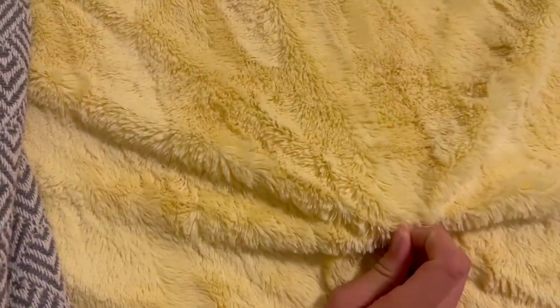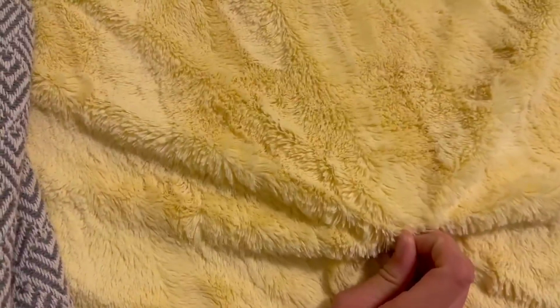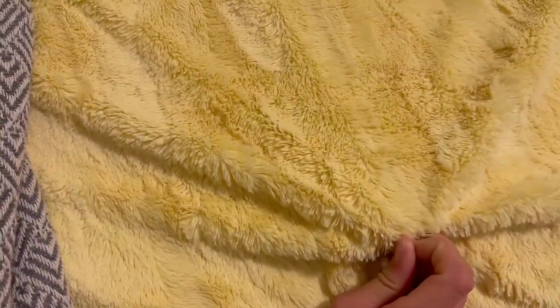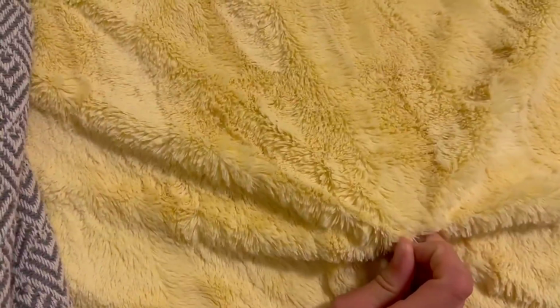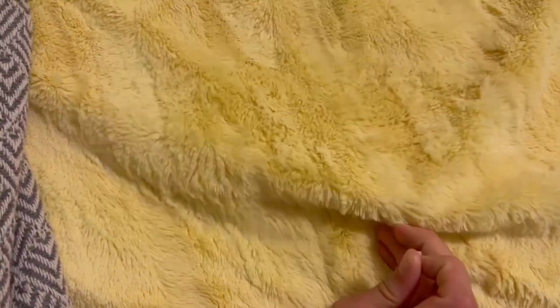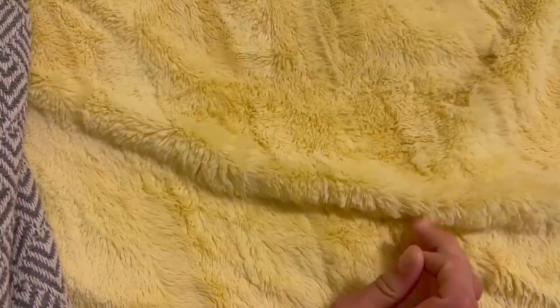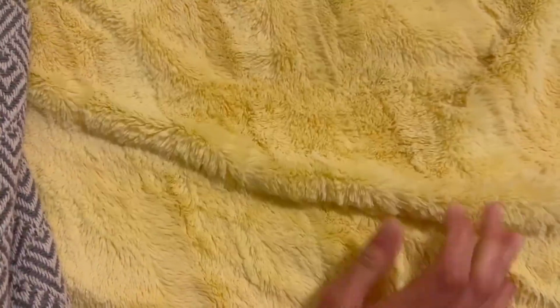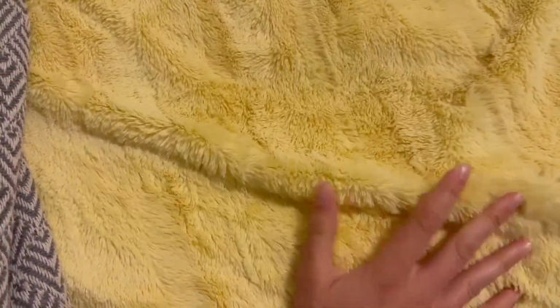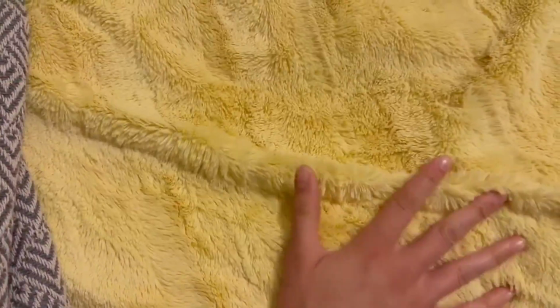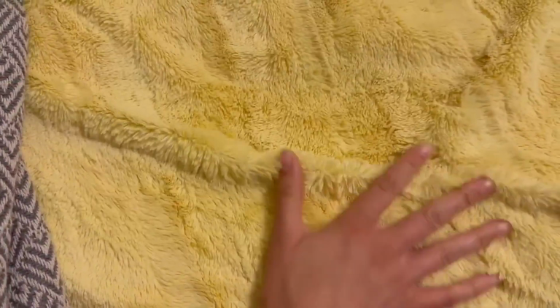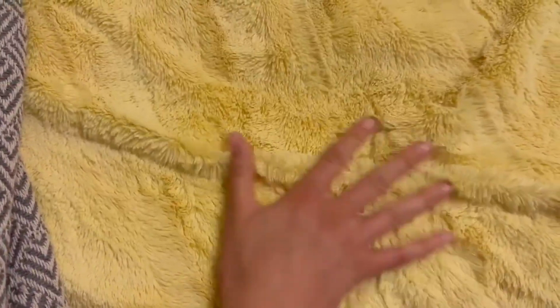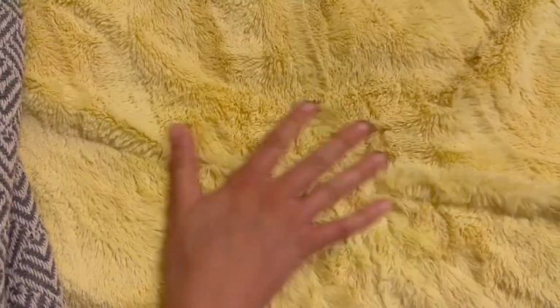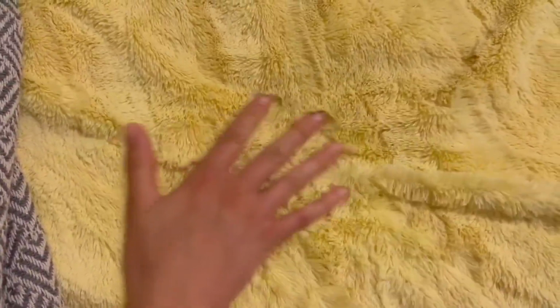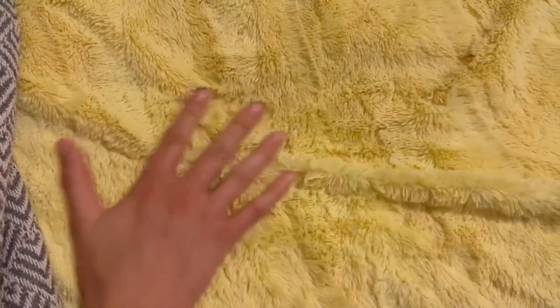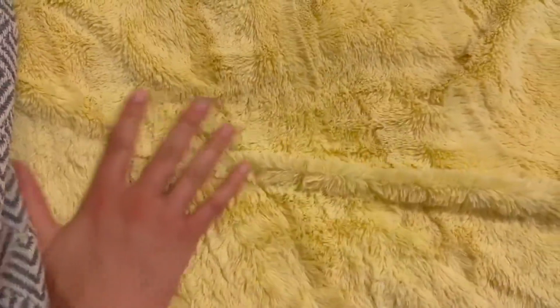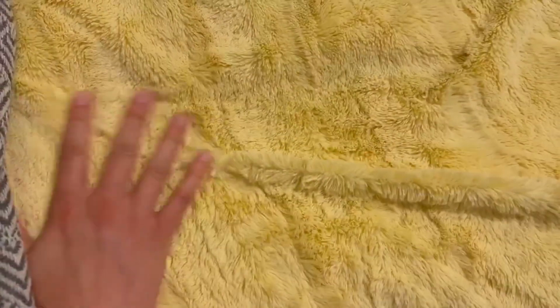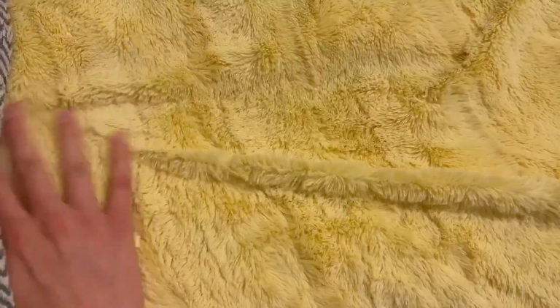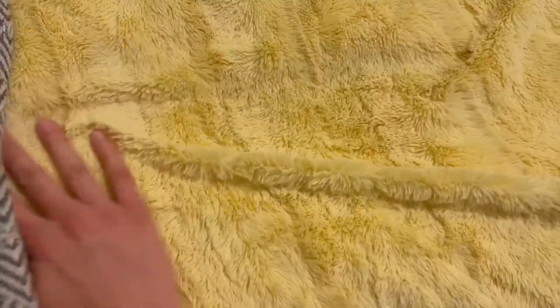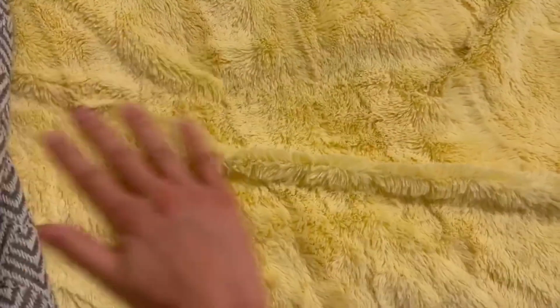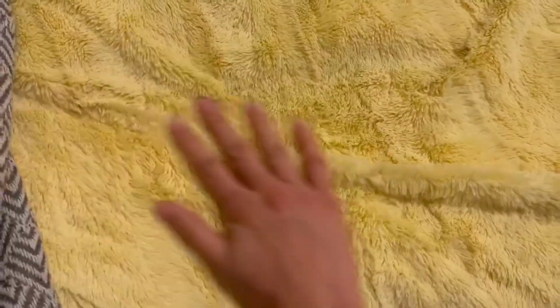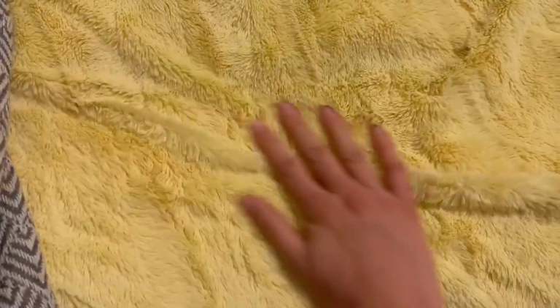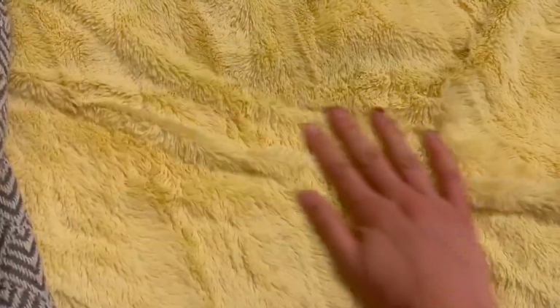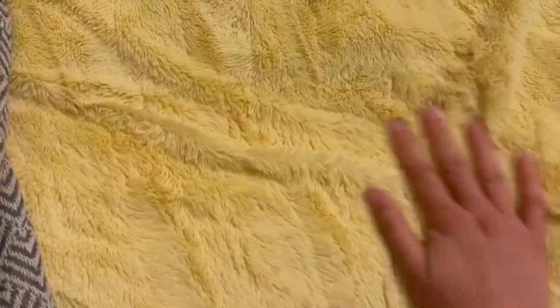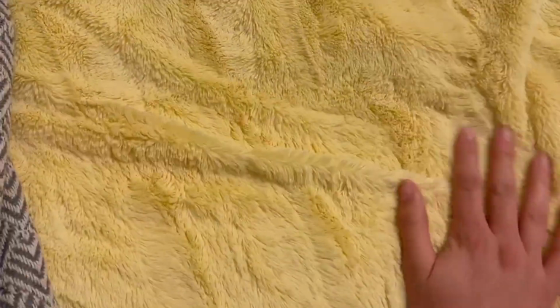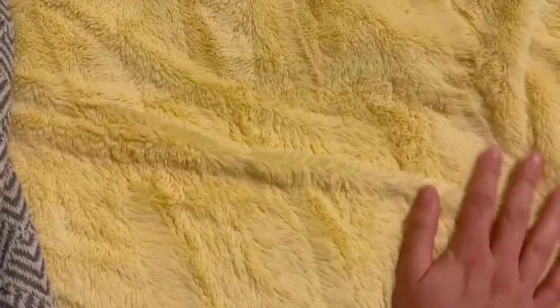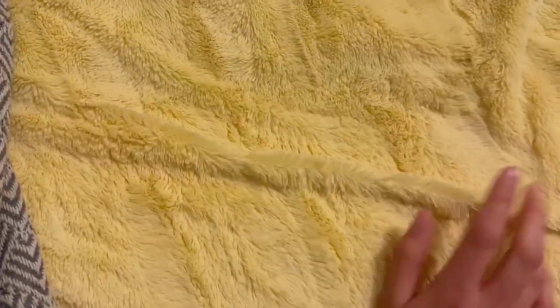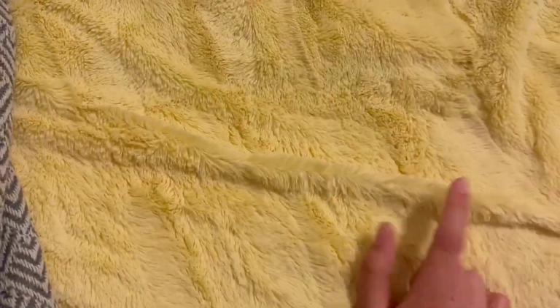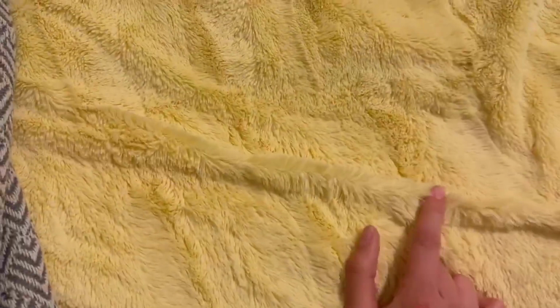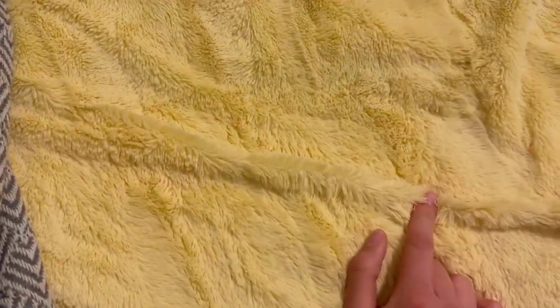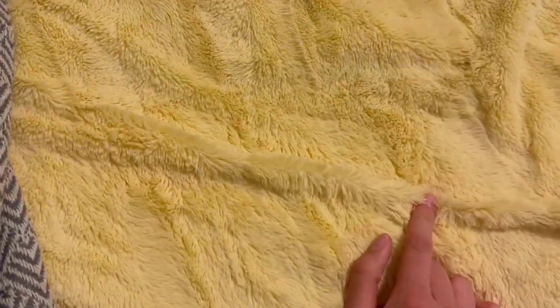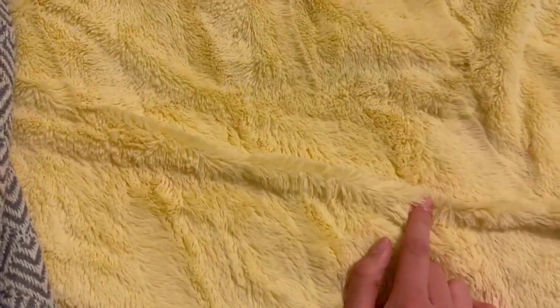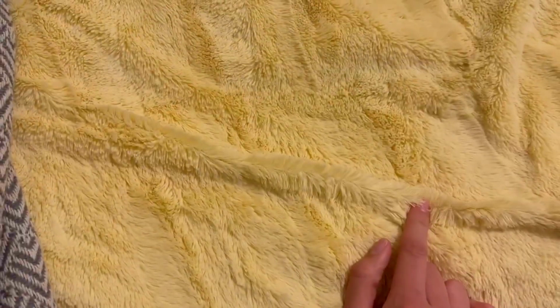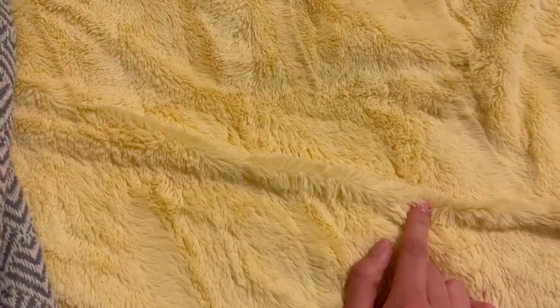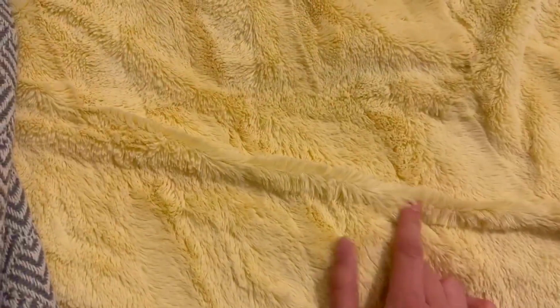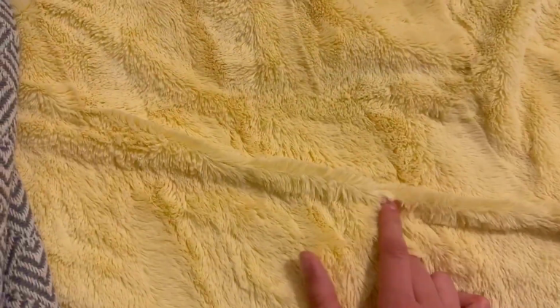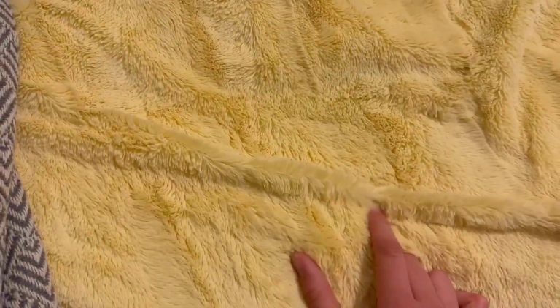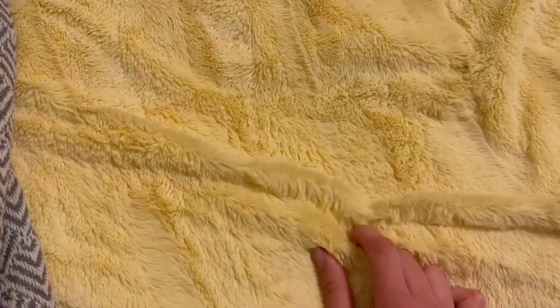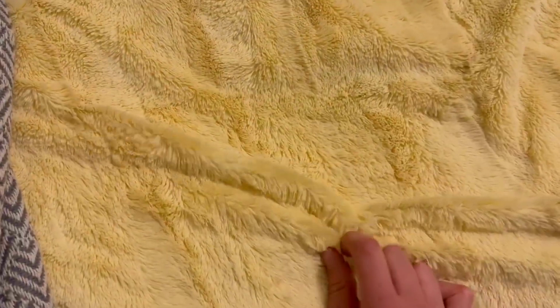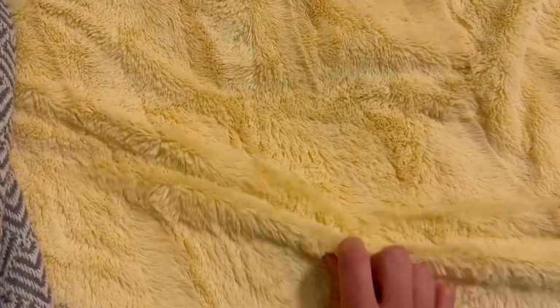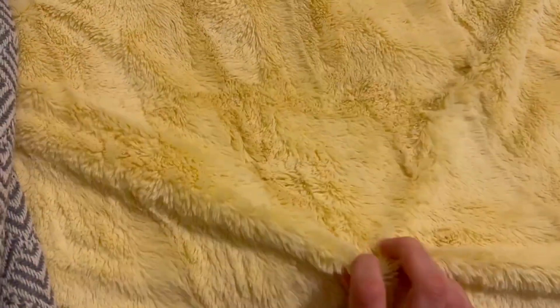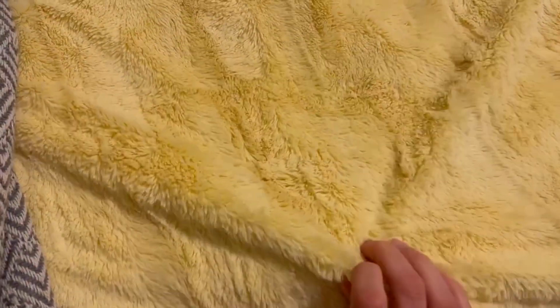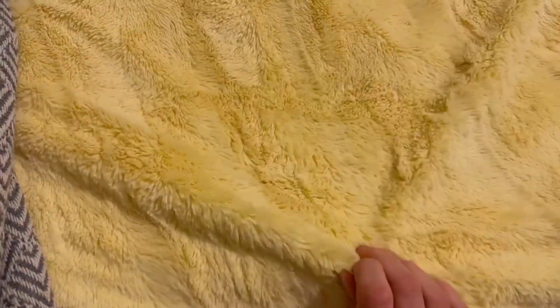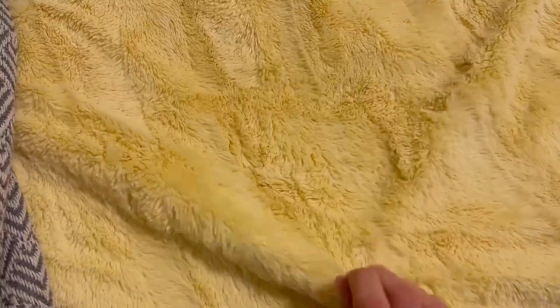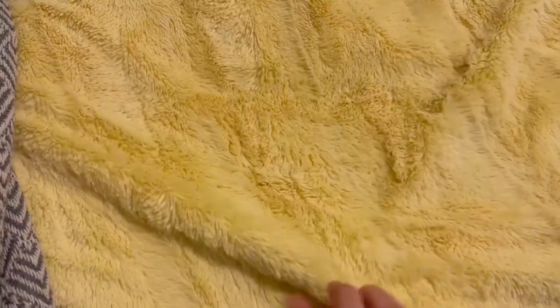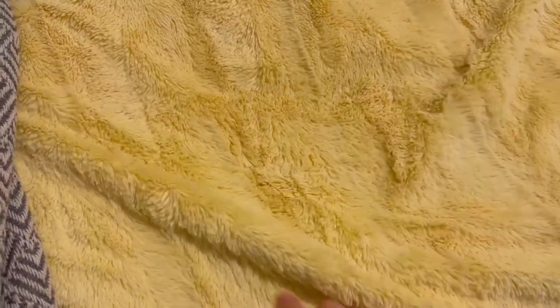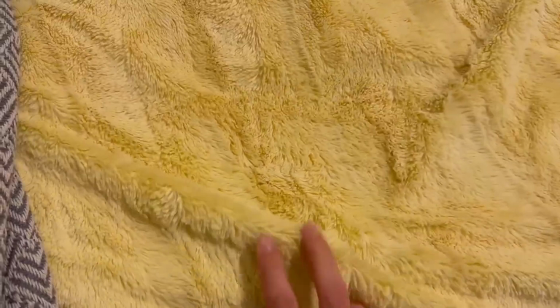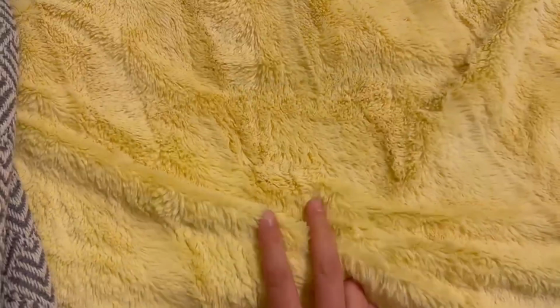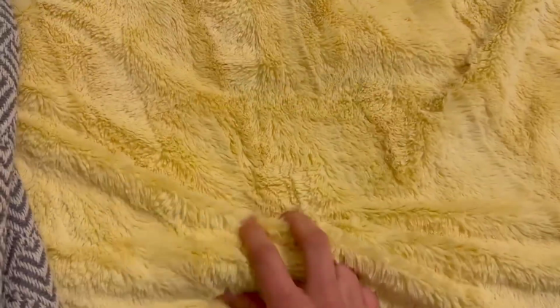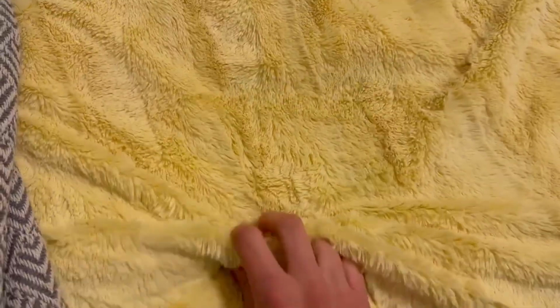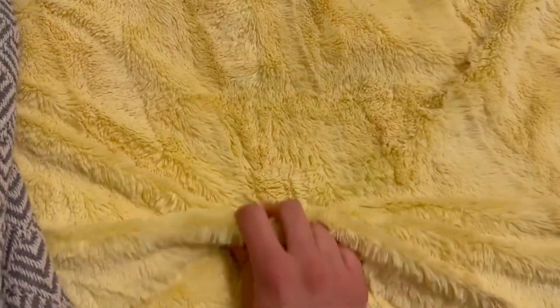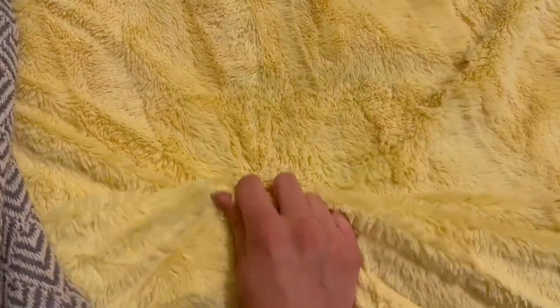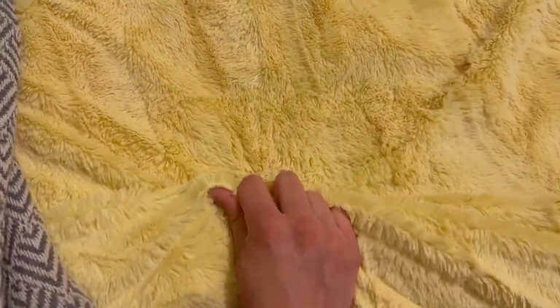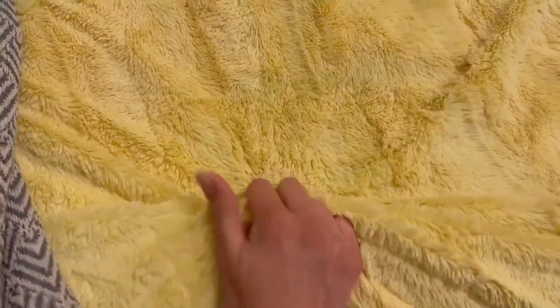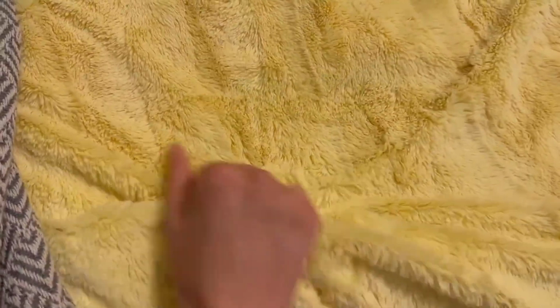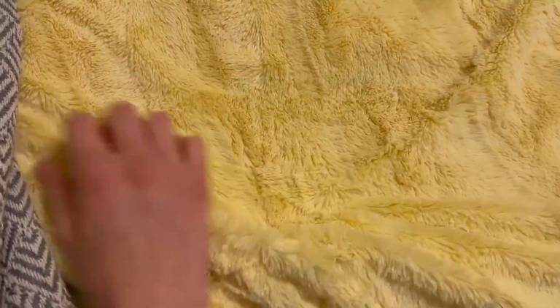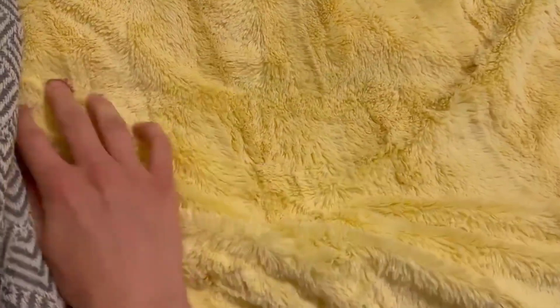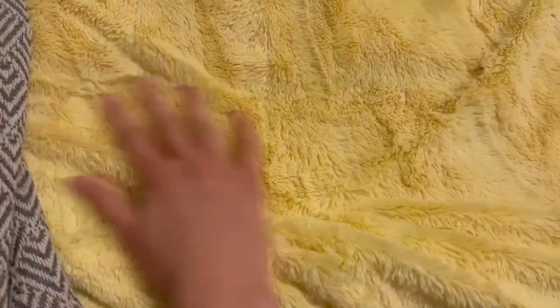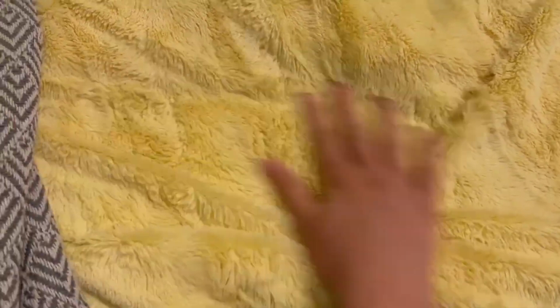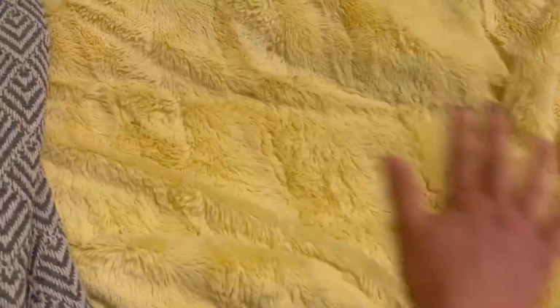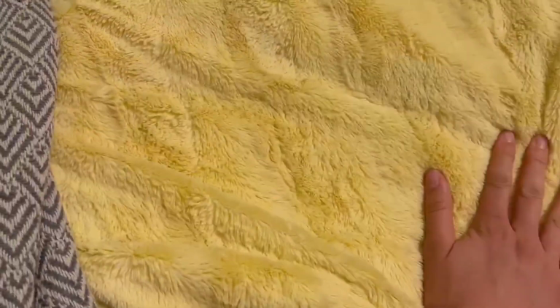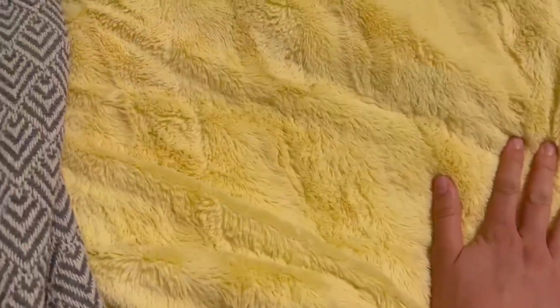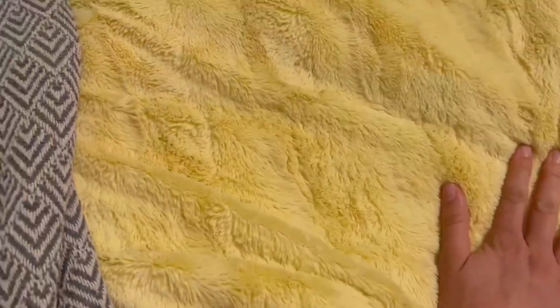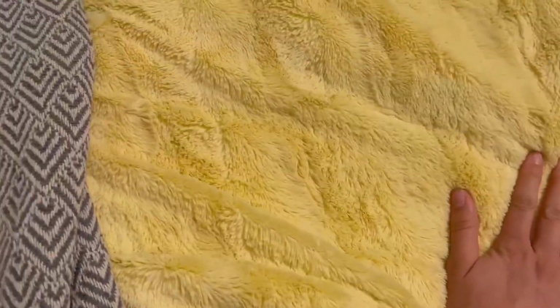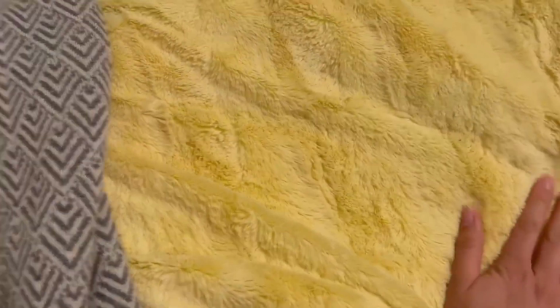It's a minky filling blanket, but it is 100% polyester. It is super thick and just luxurious filling.